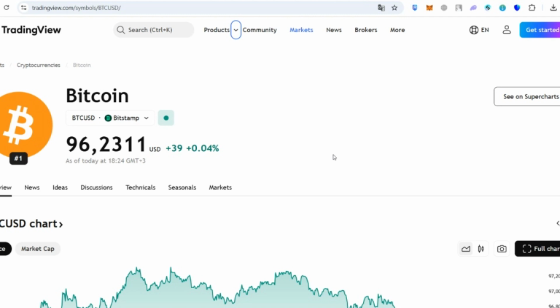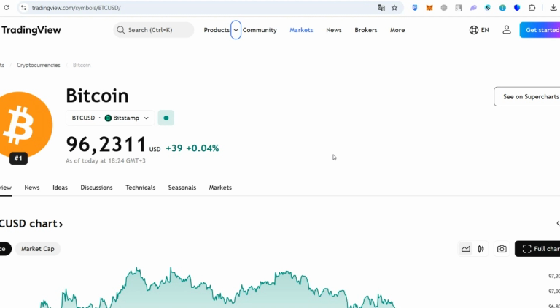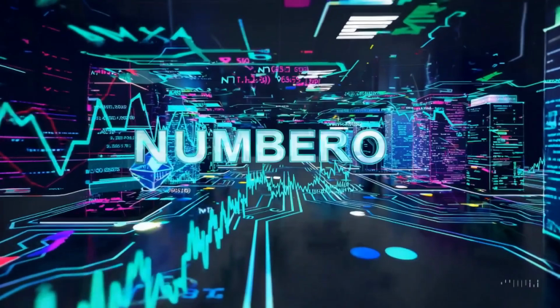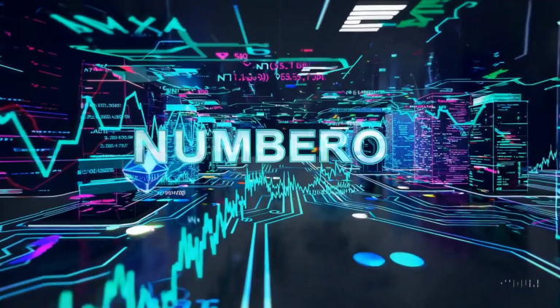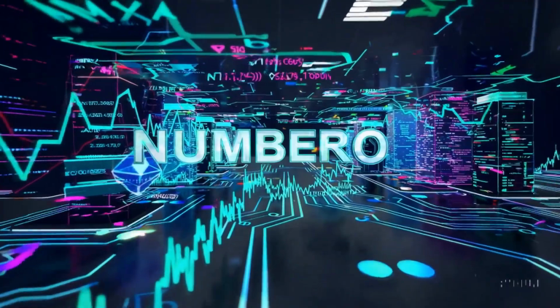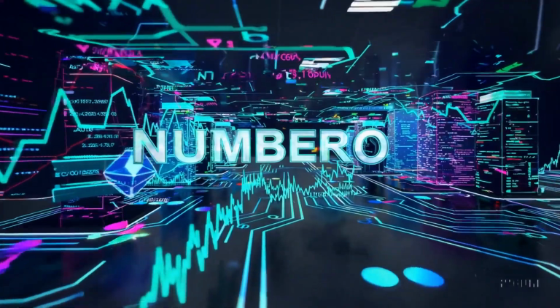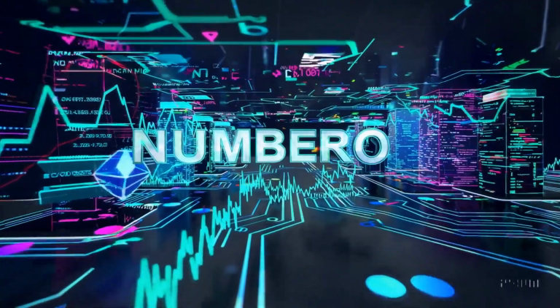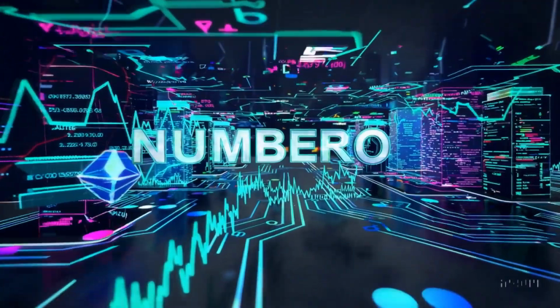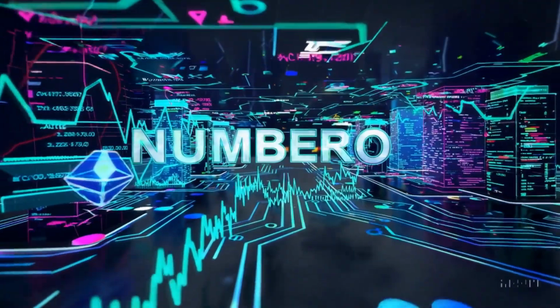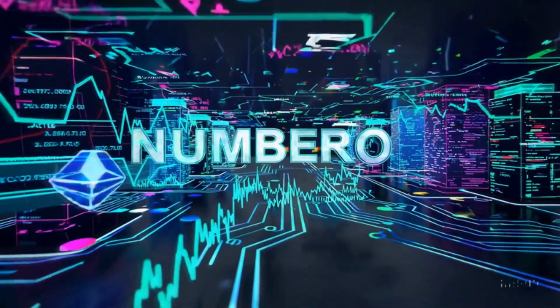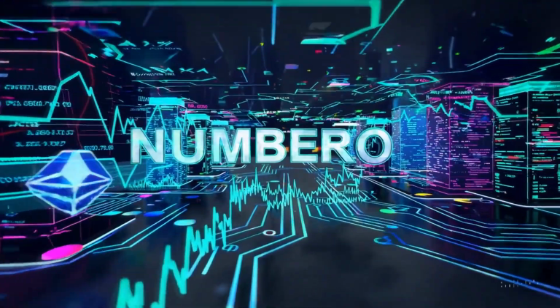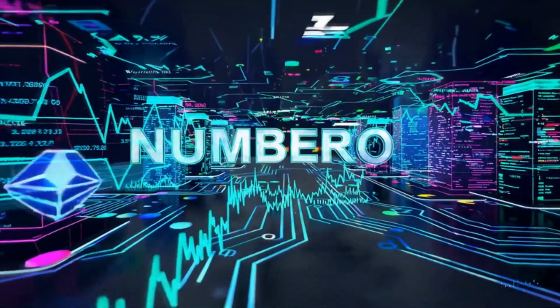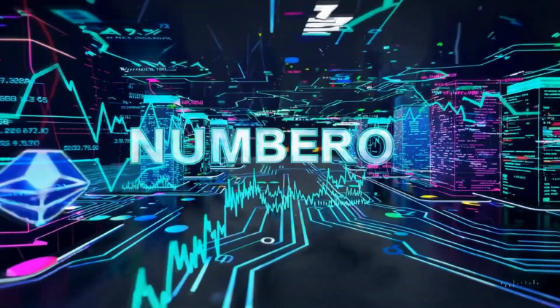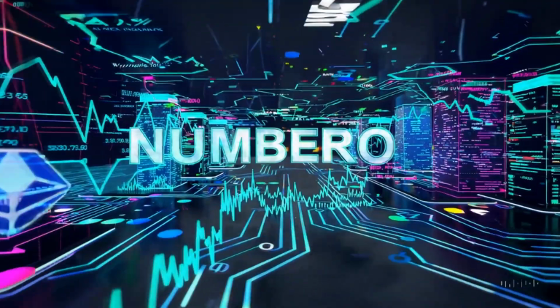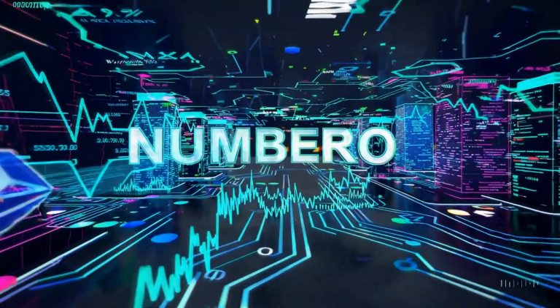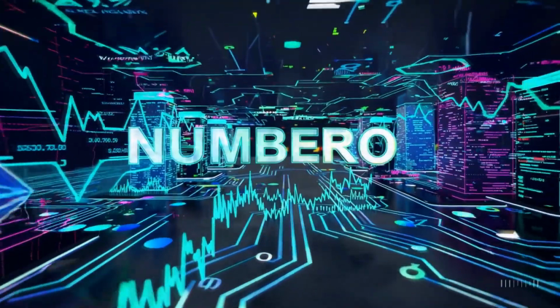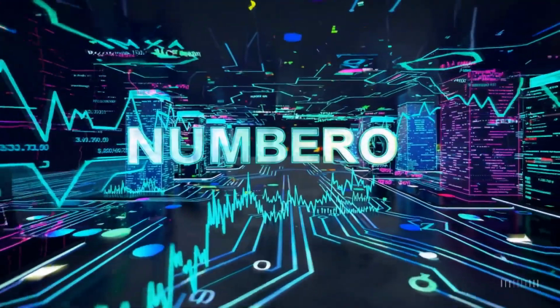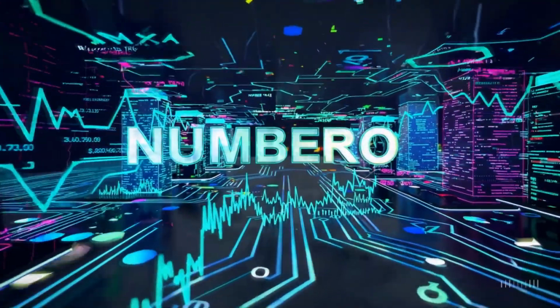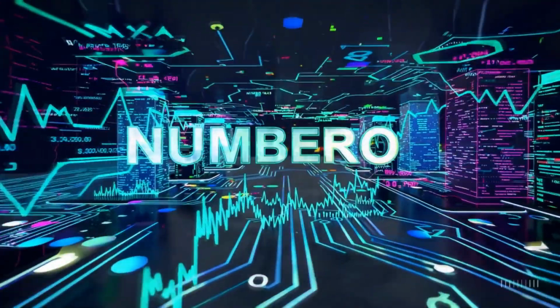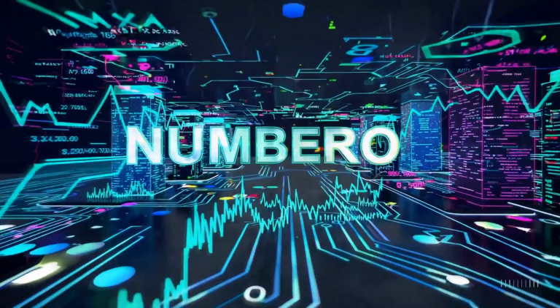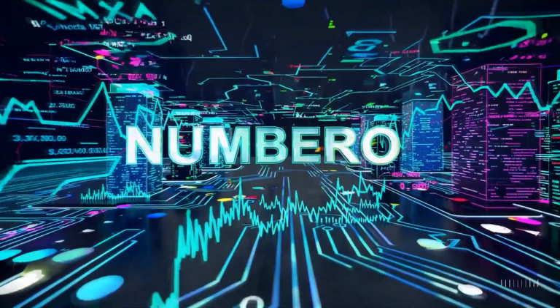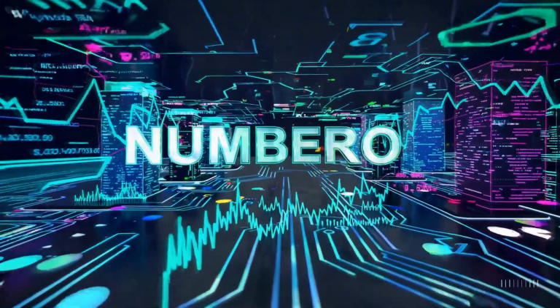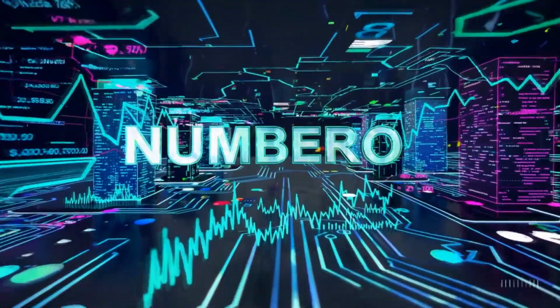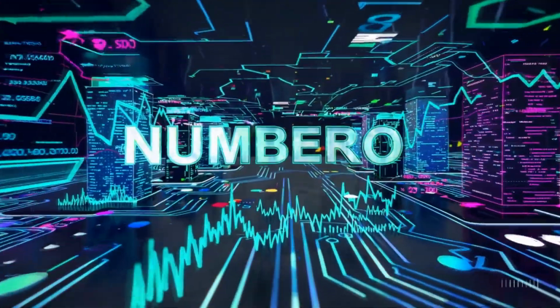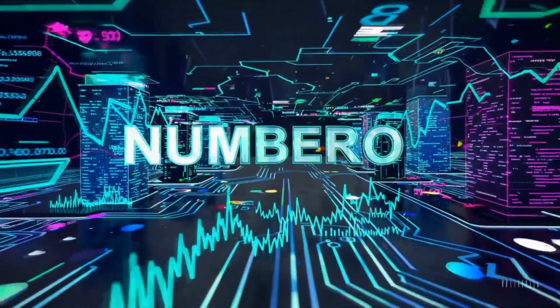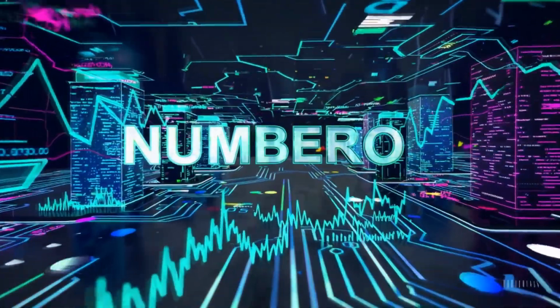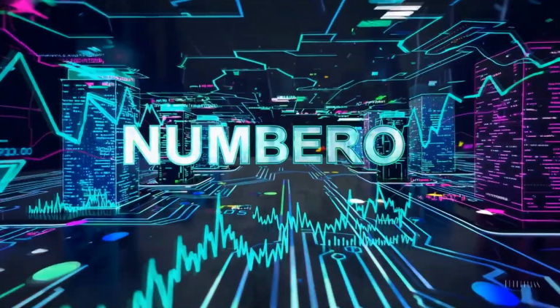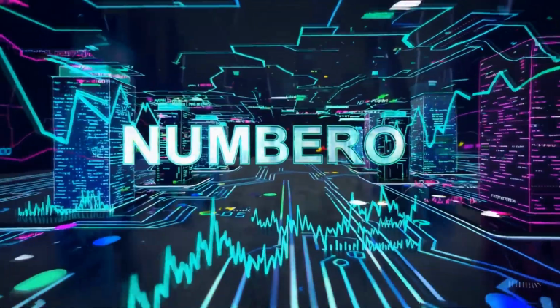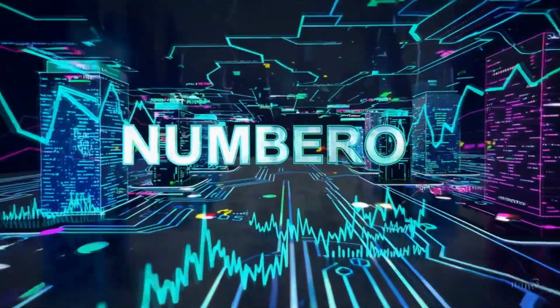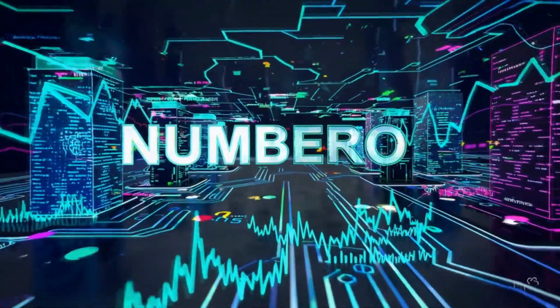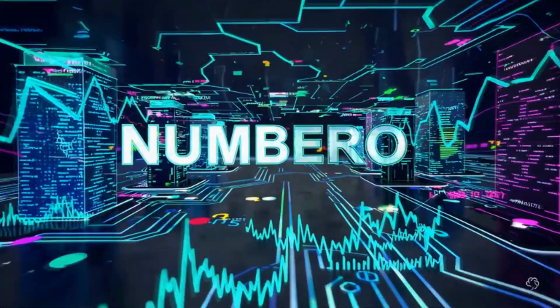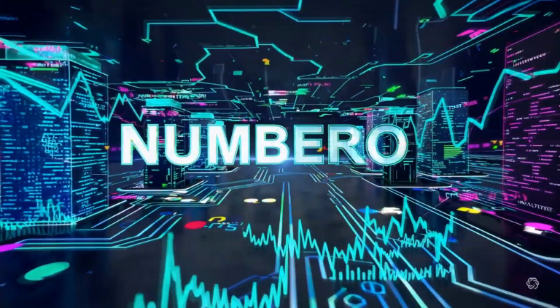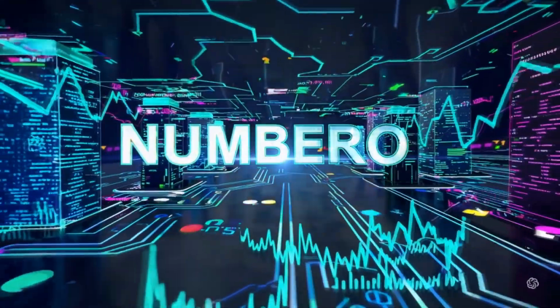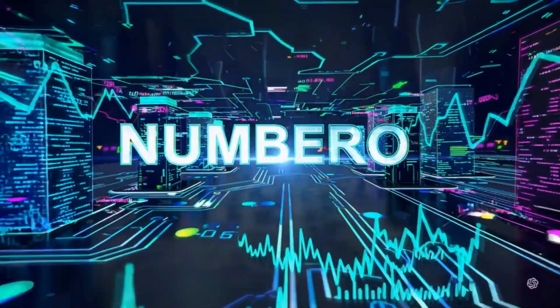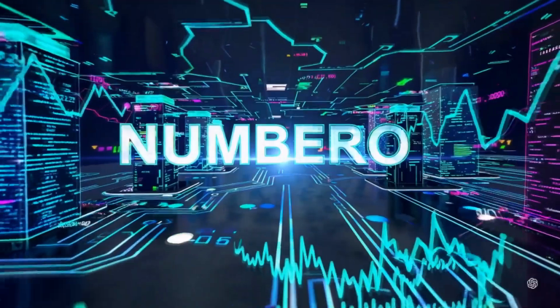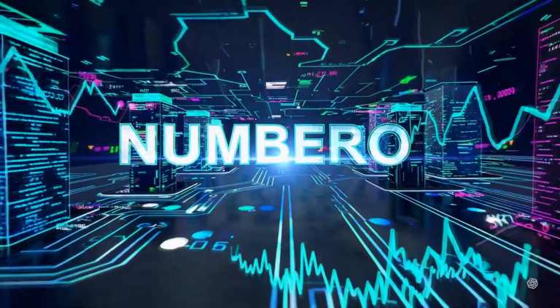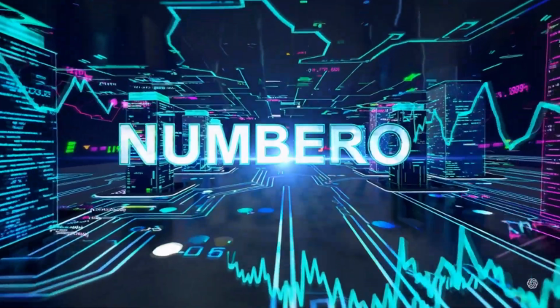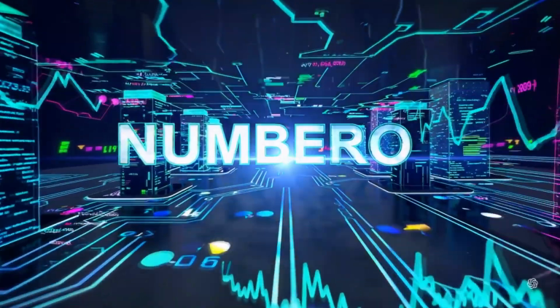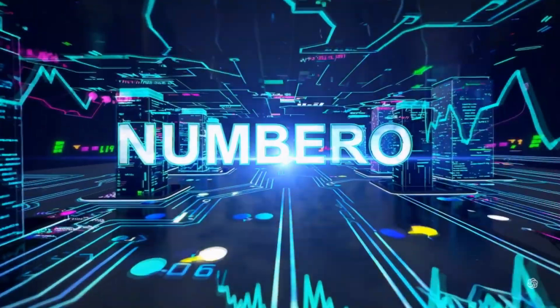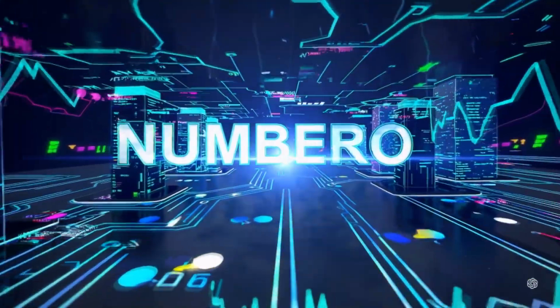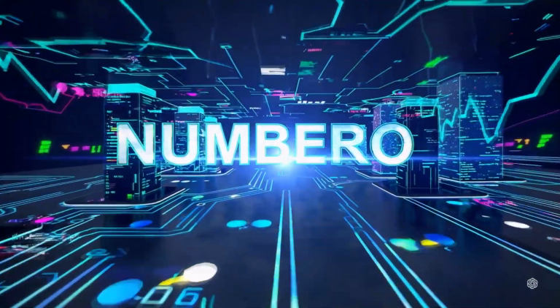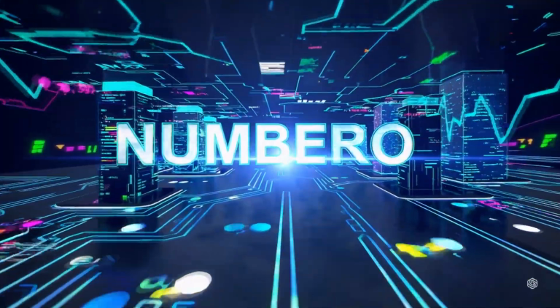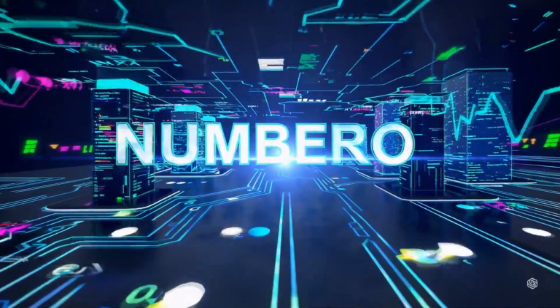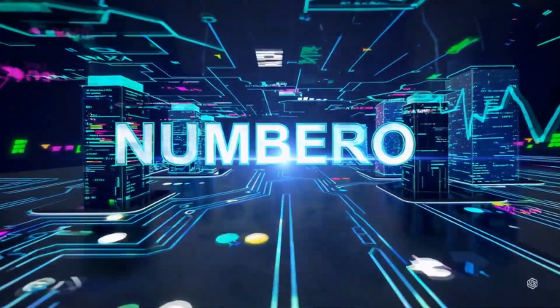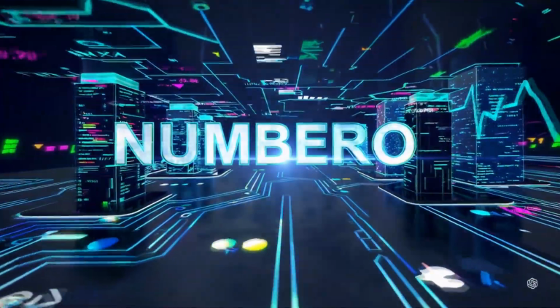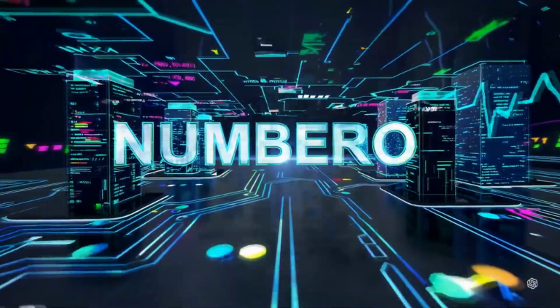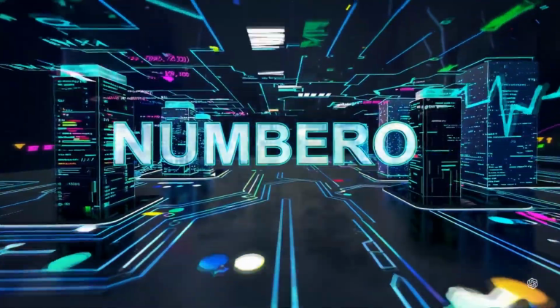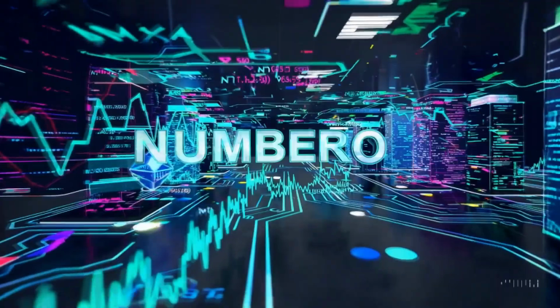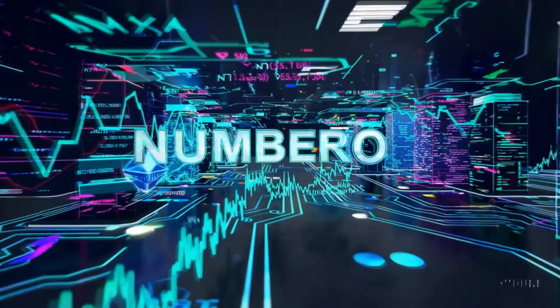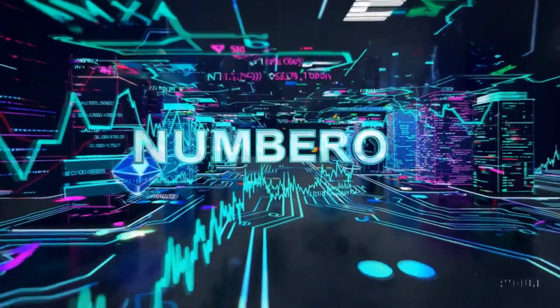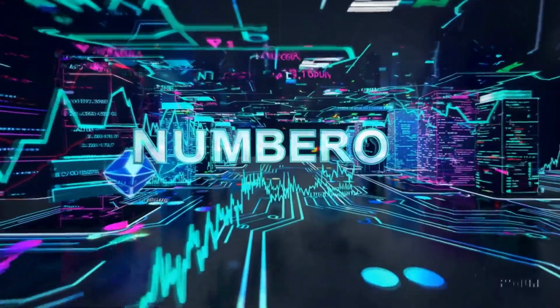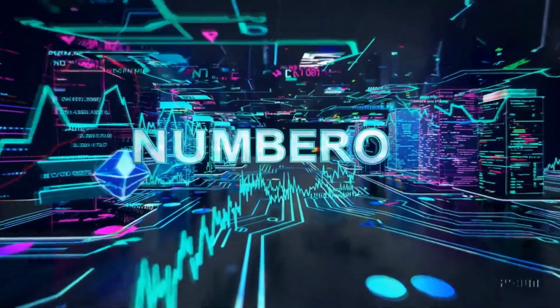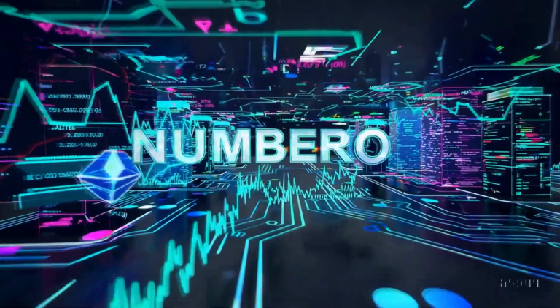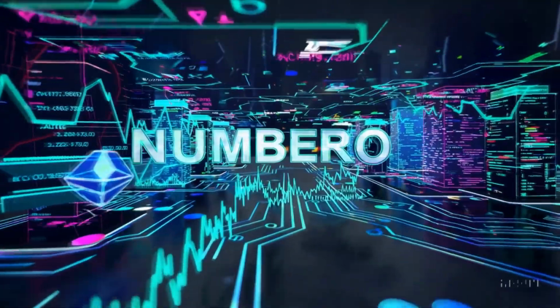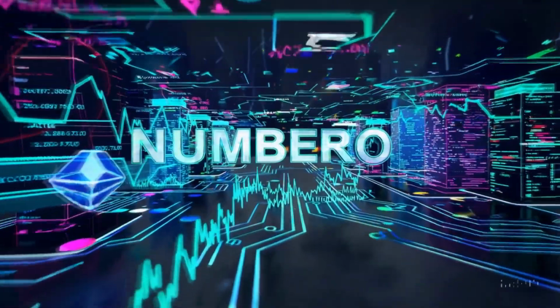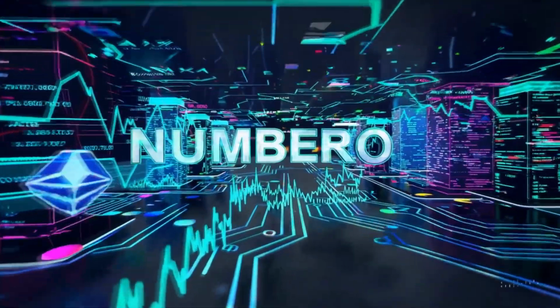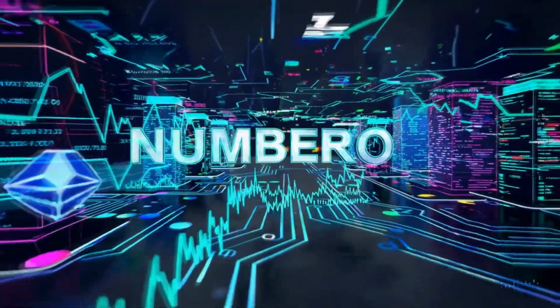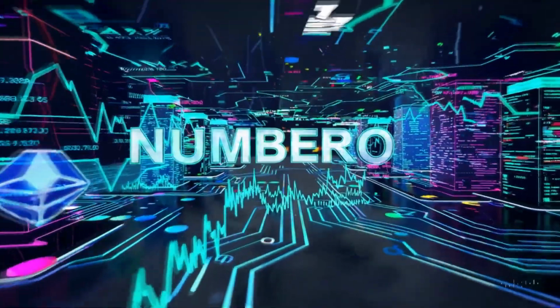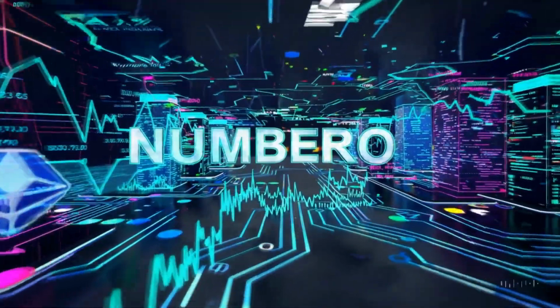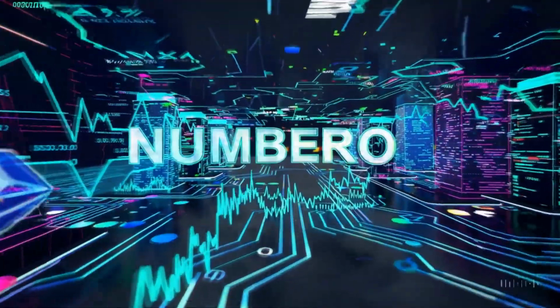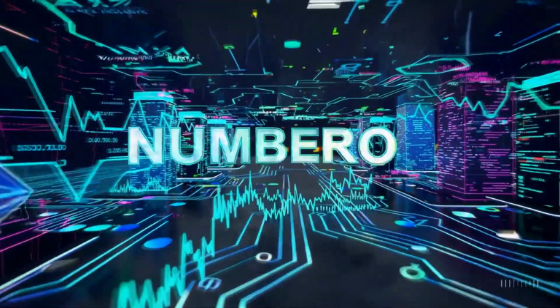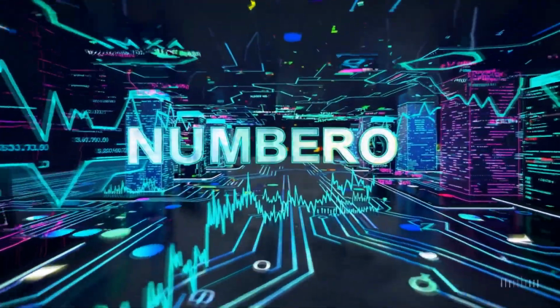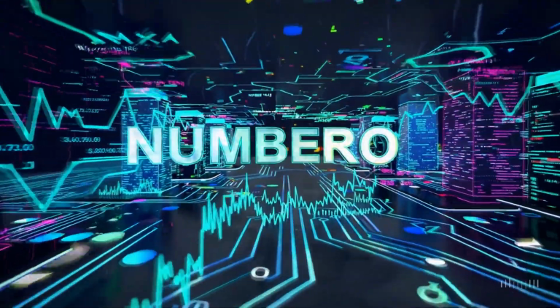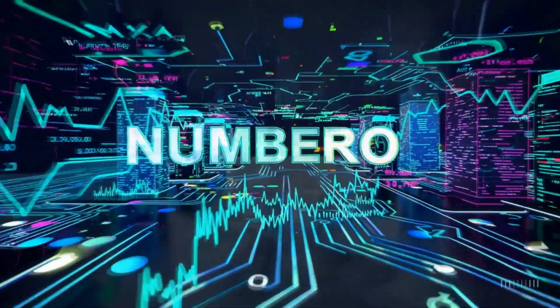That's all for now, friends. Number 0 bids farewell and wishes you successful trading. Number 0 — the best tool for trading.